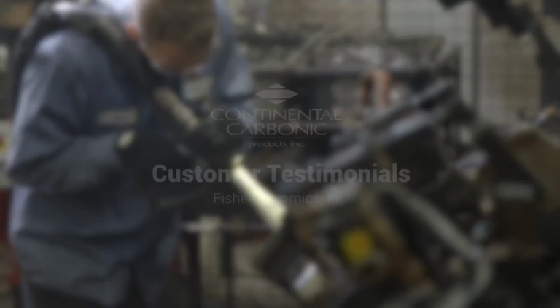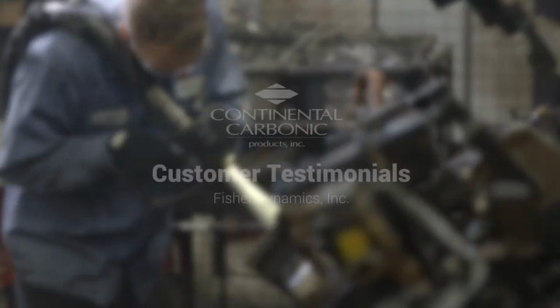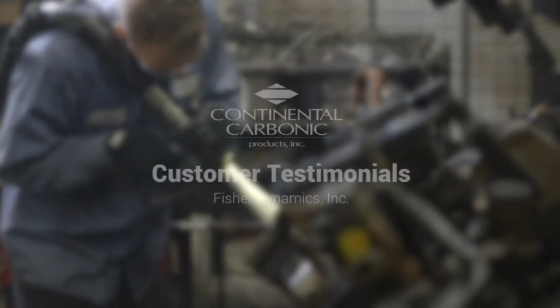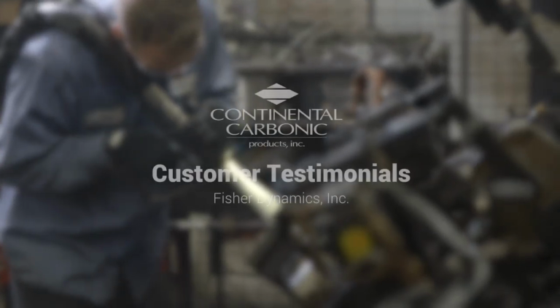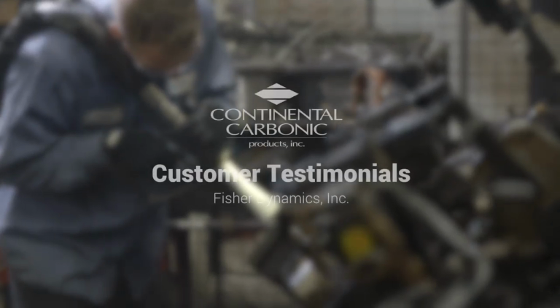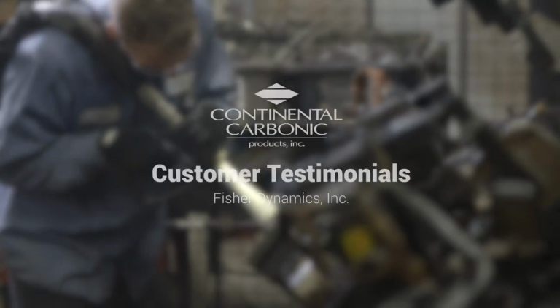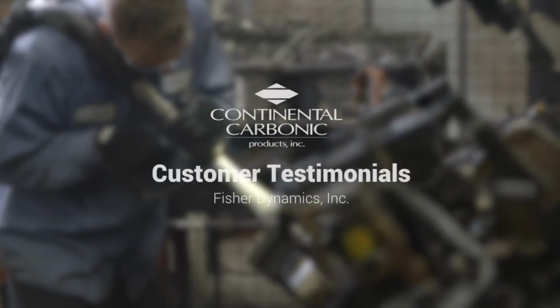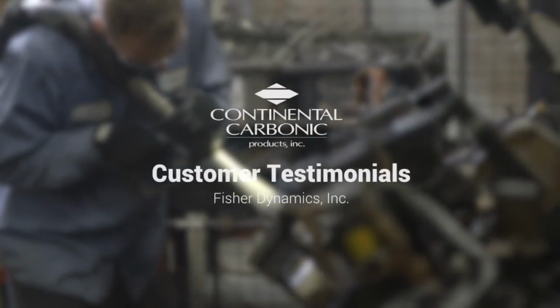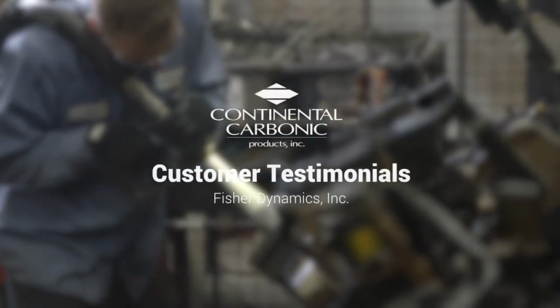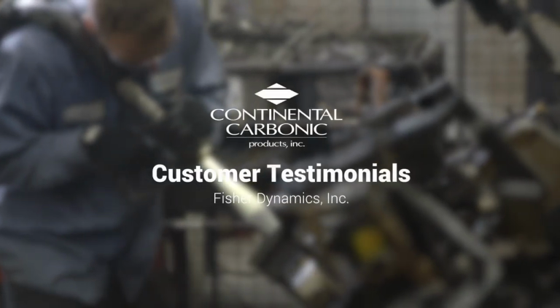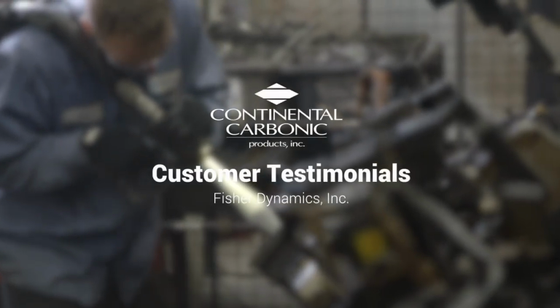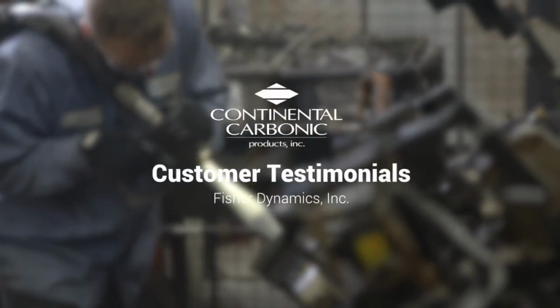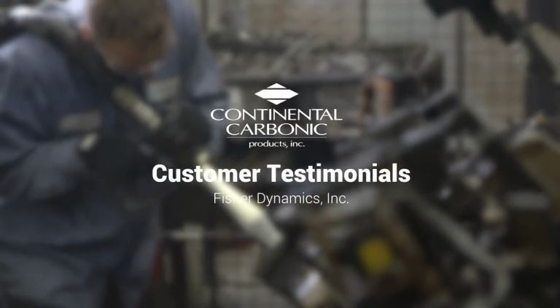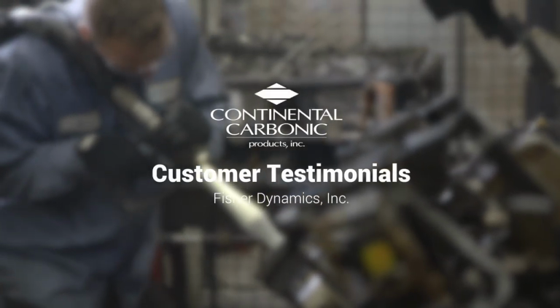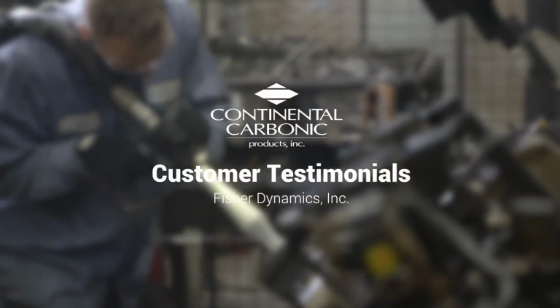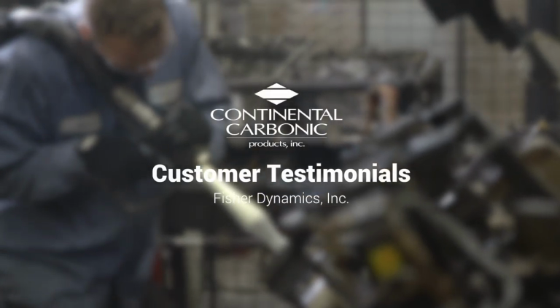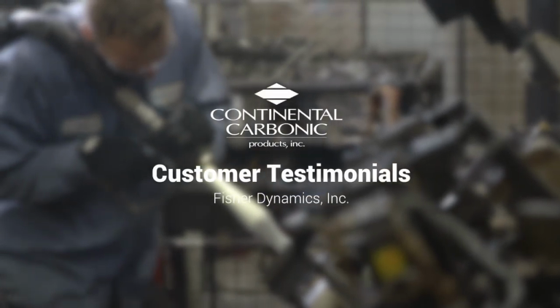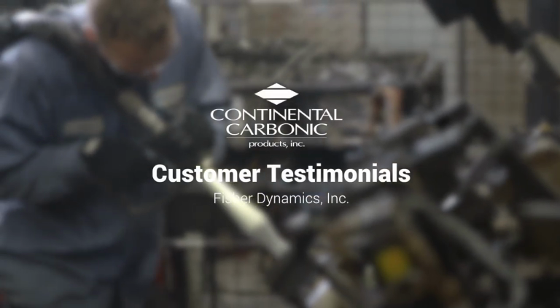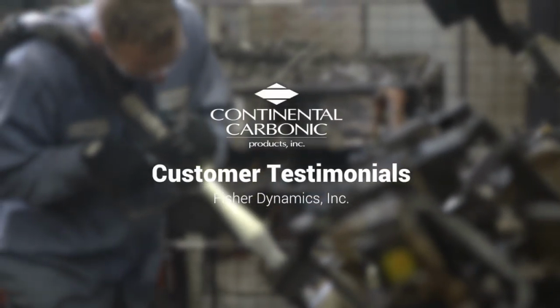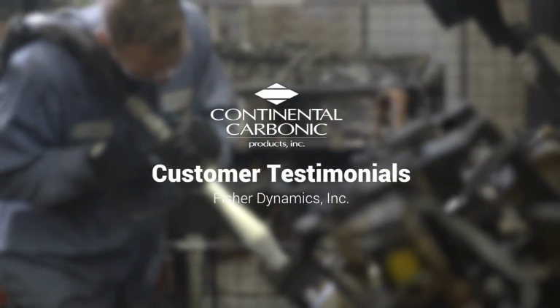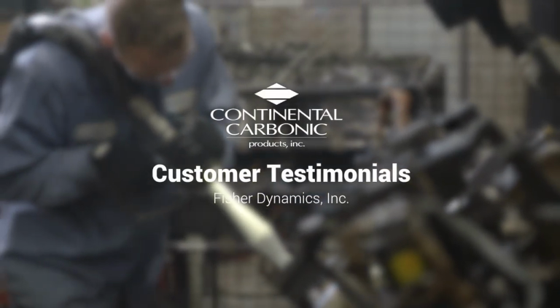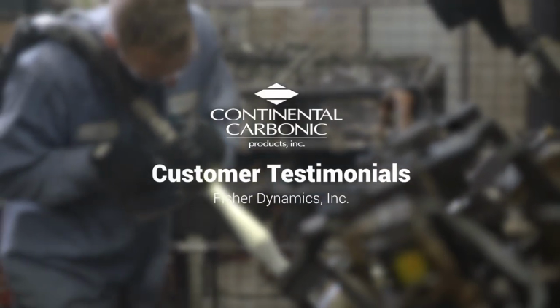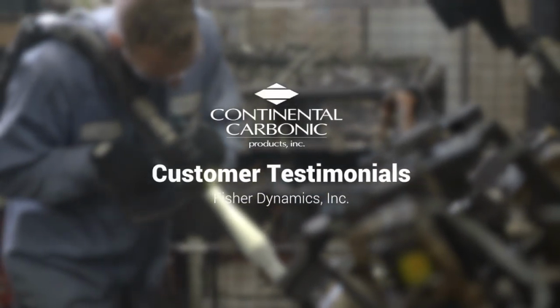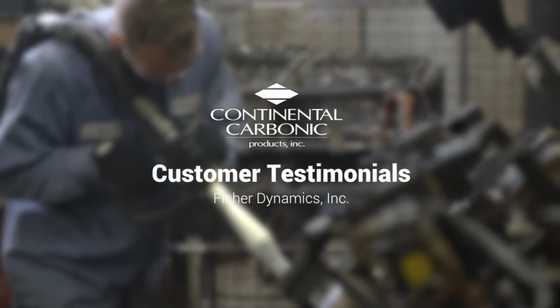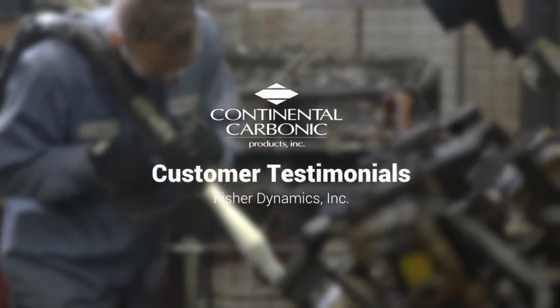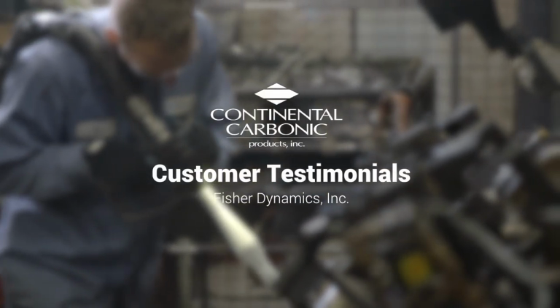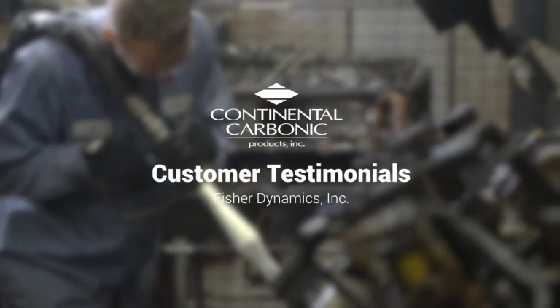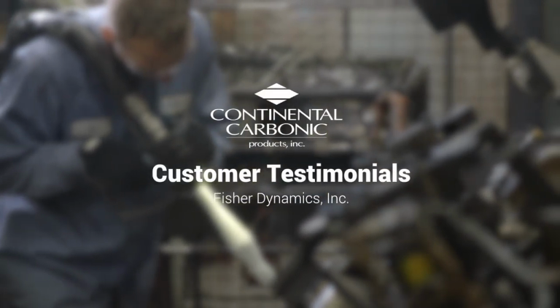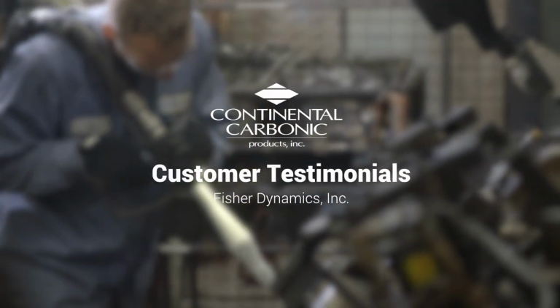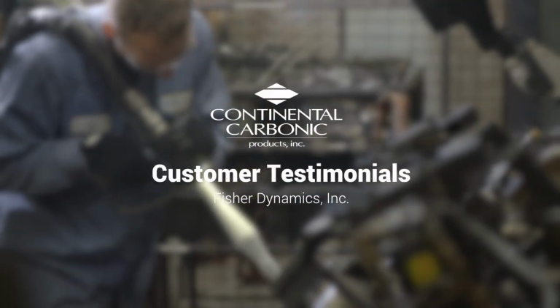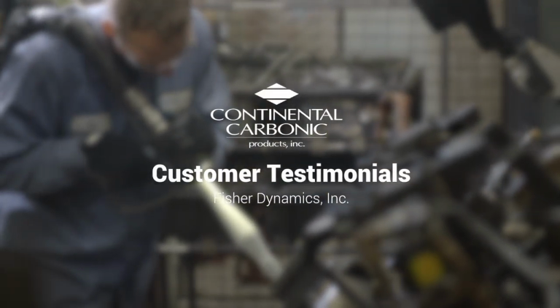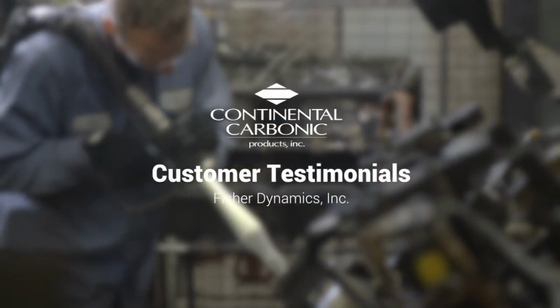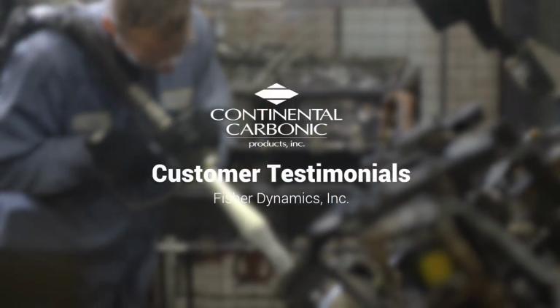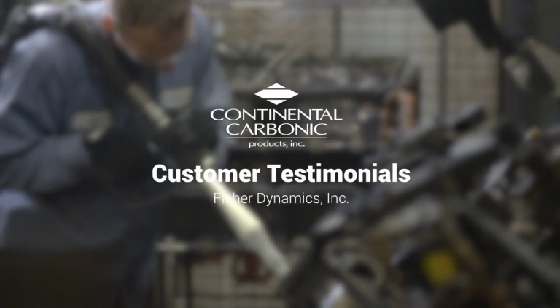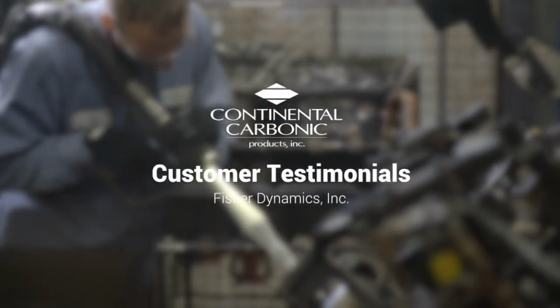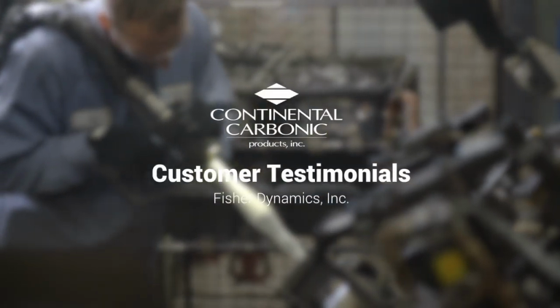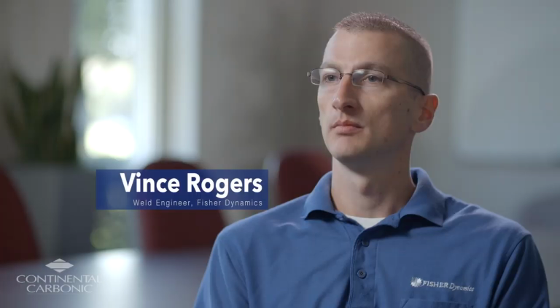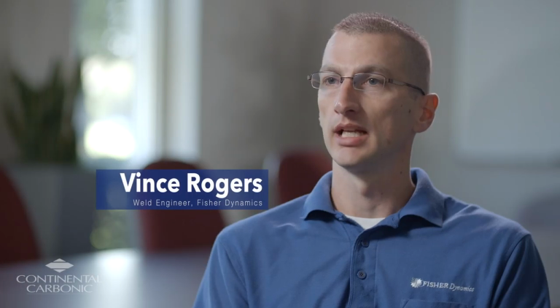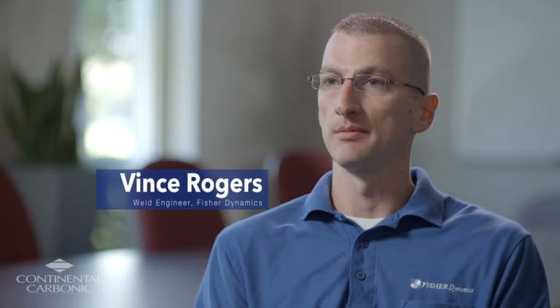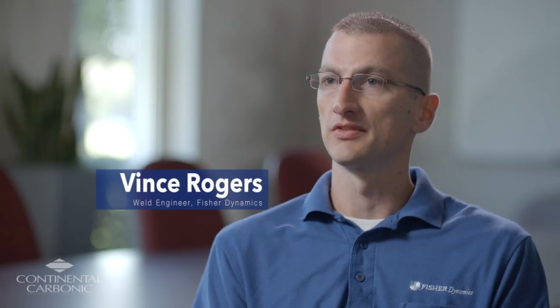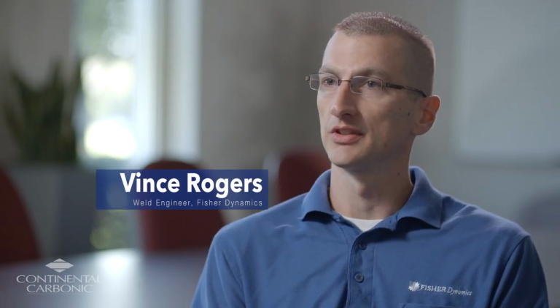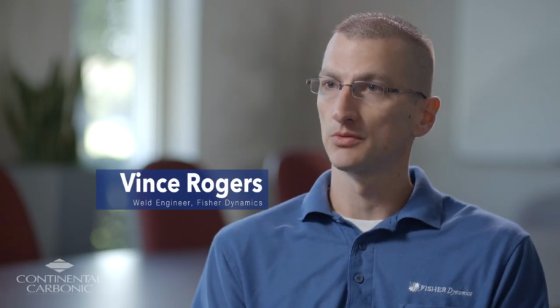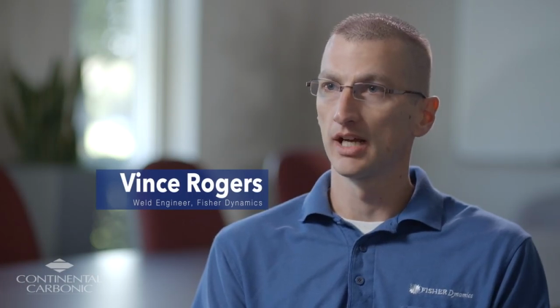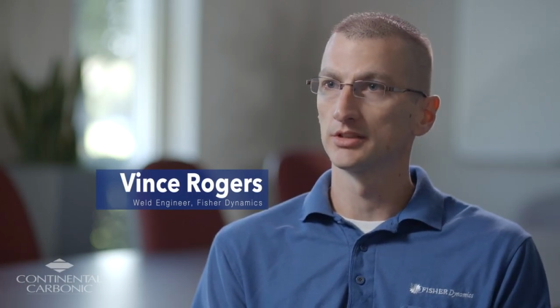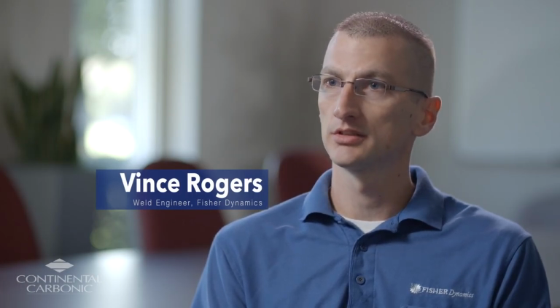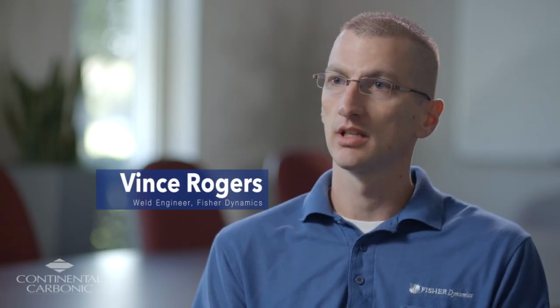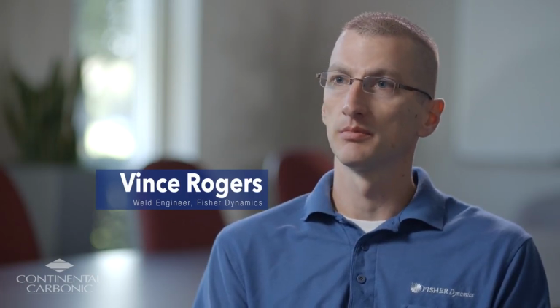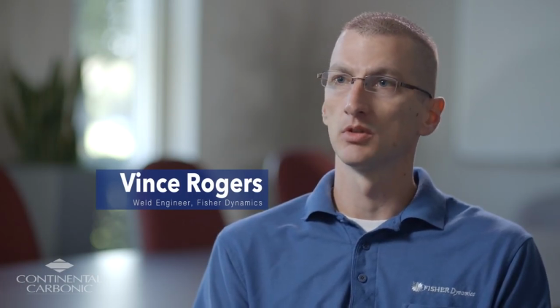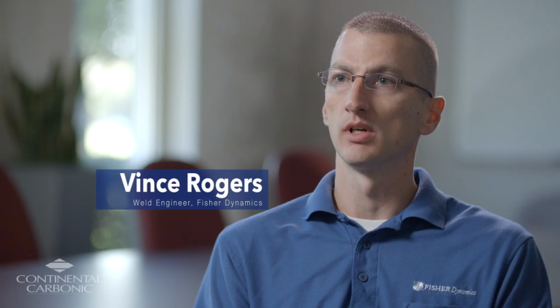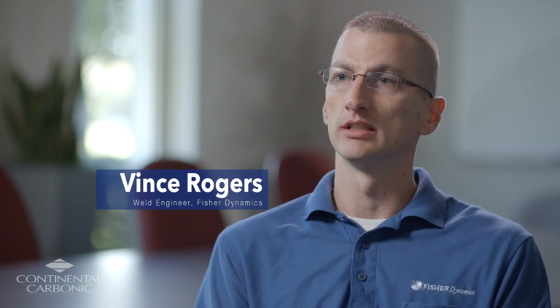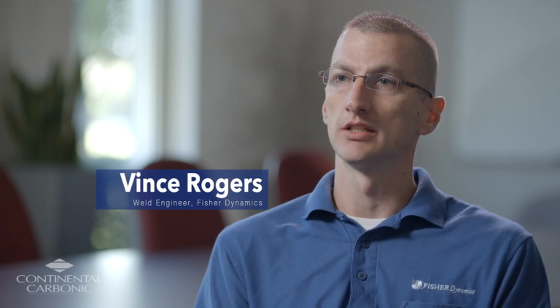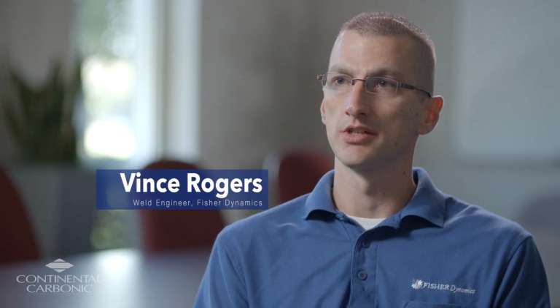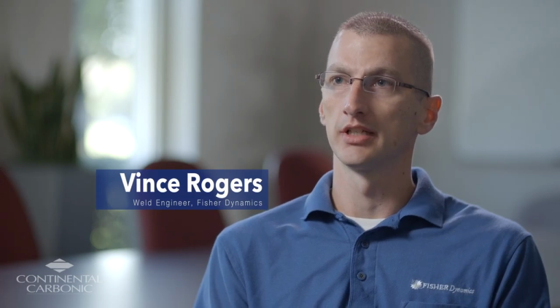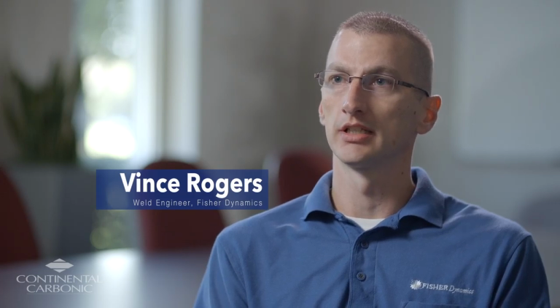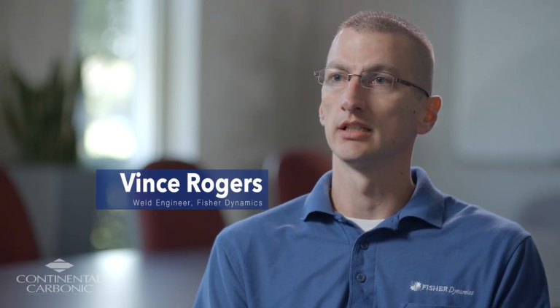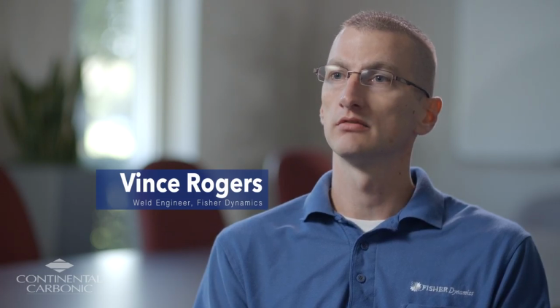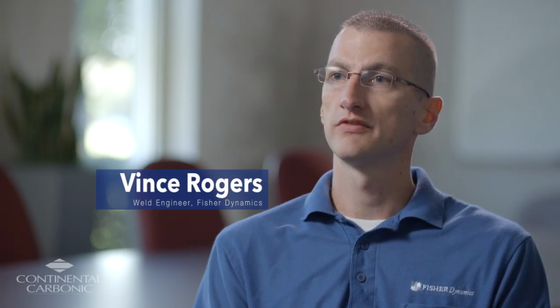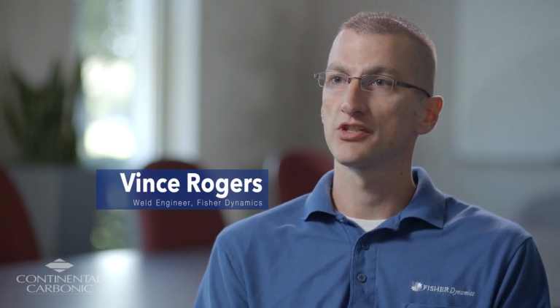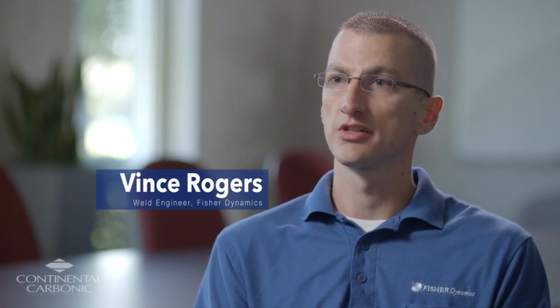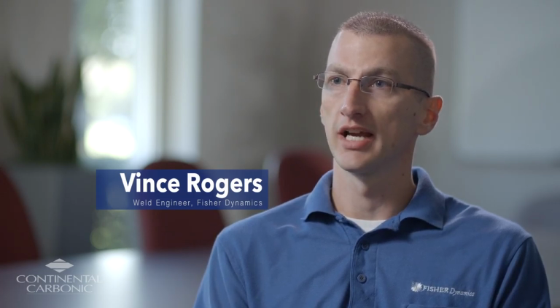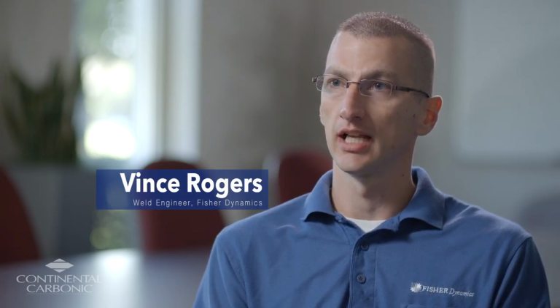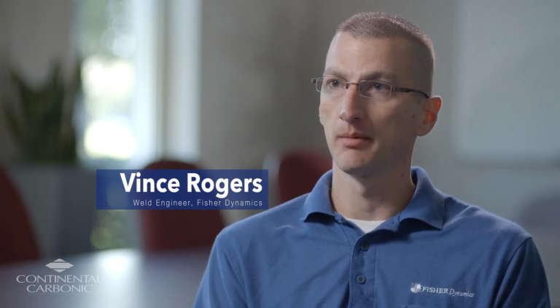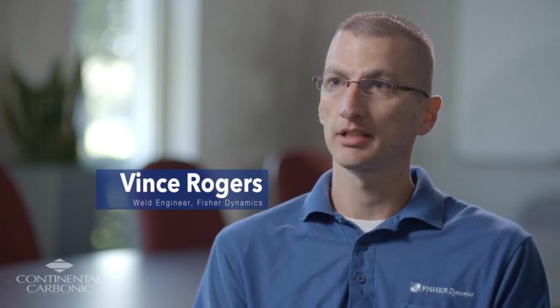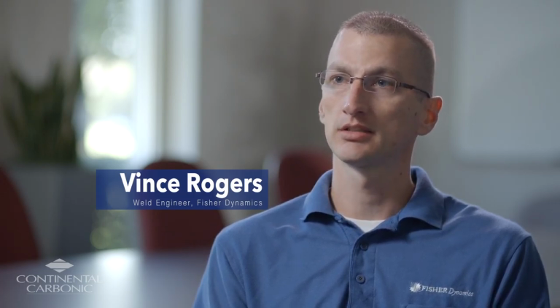I would highly recommend Continental Carbonic to others. My name is Vince Rogers. I'm the weld engineer at Fisher Dynamics.